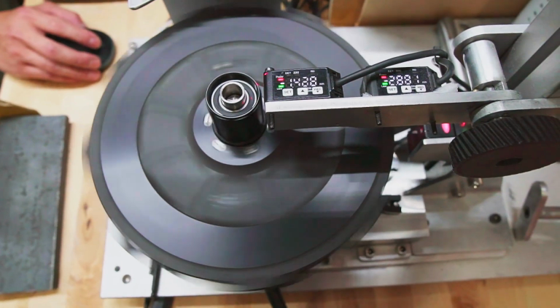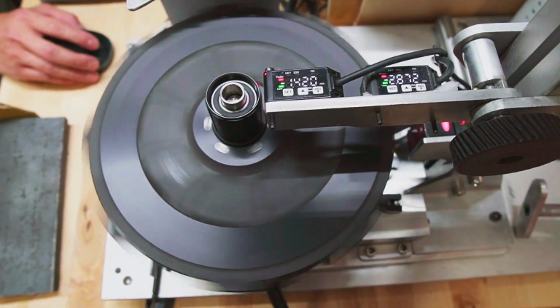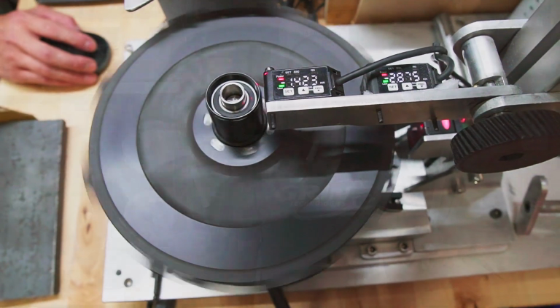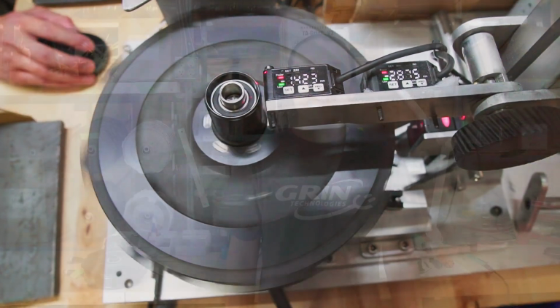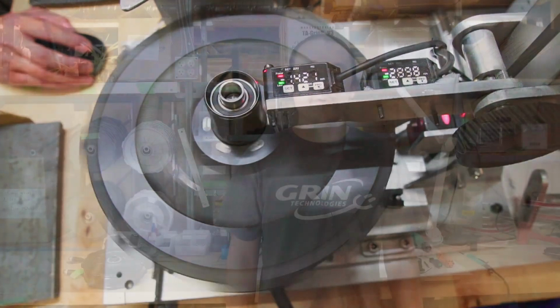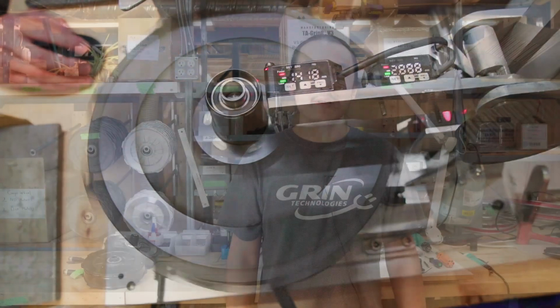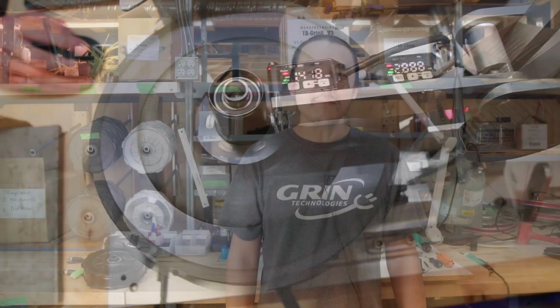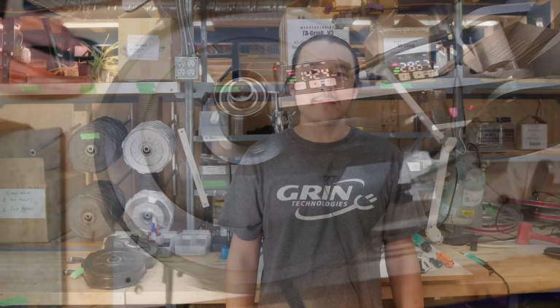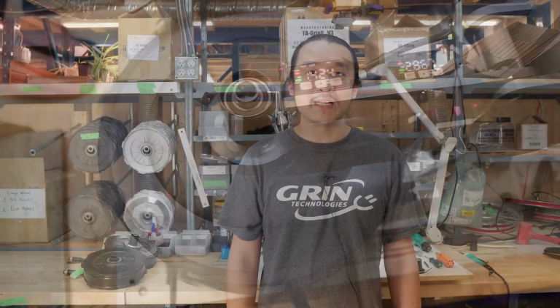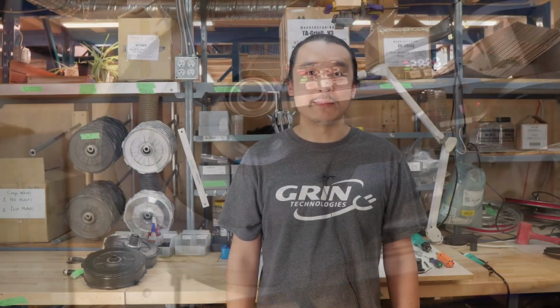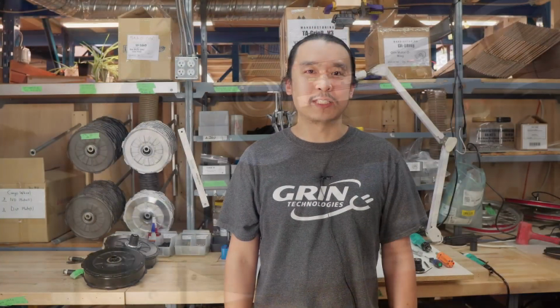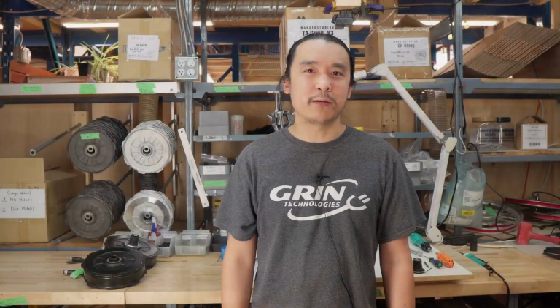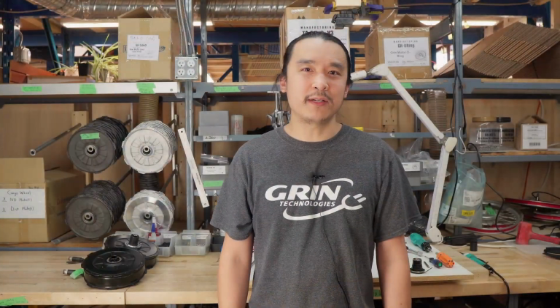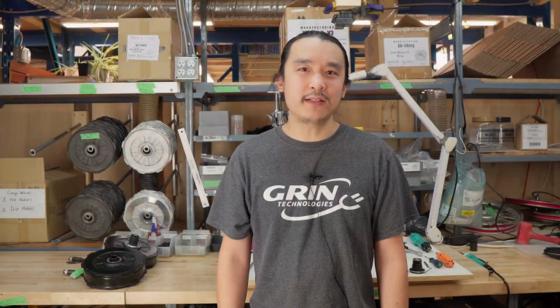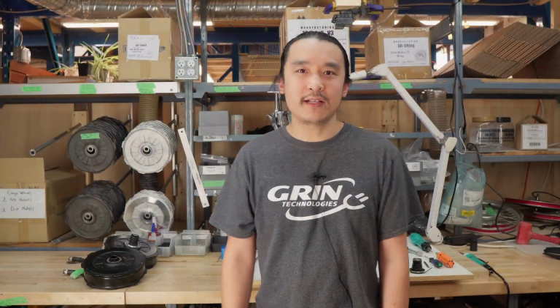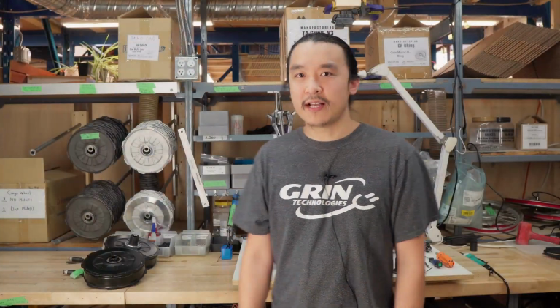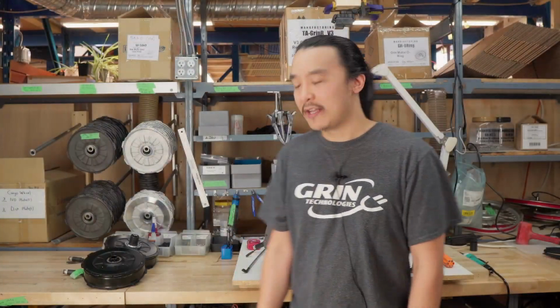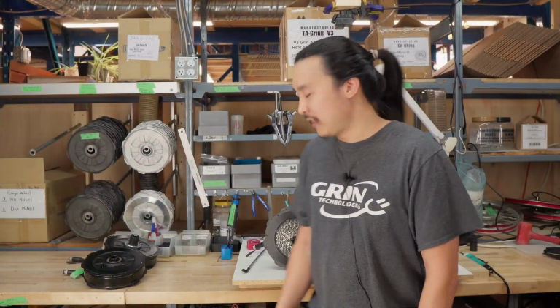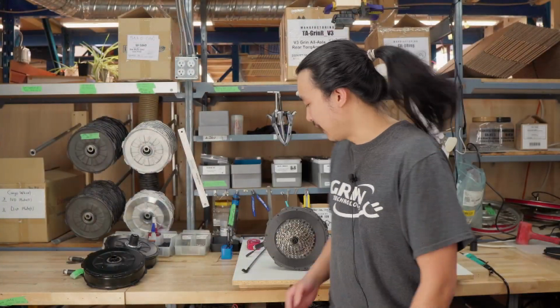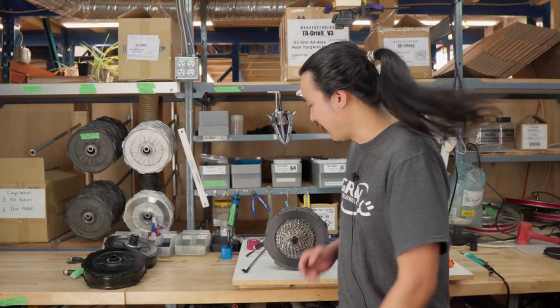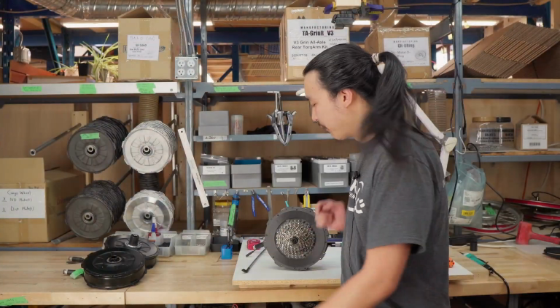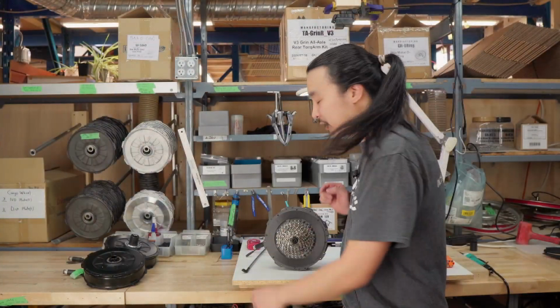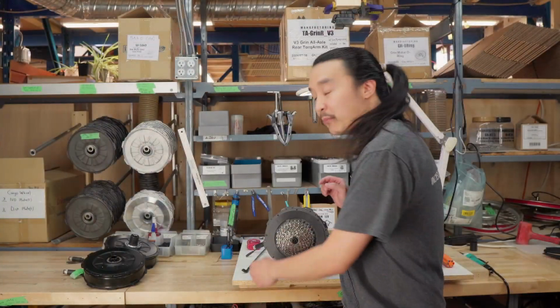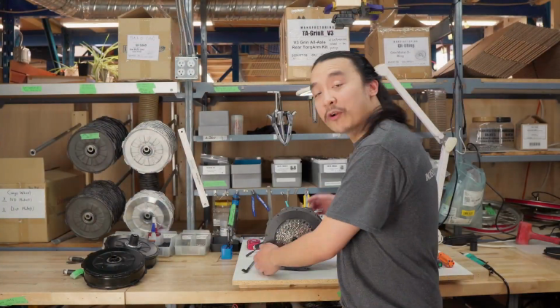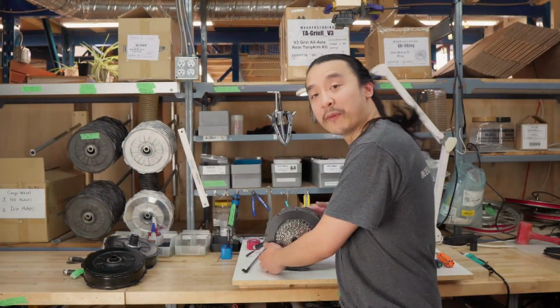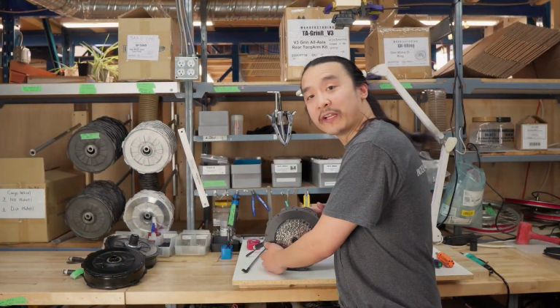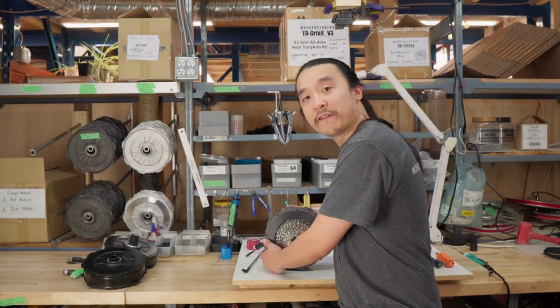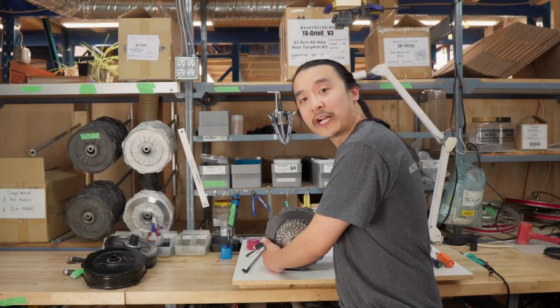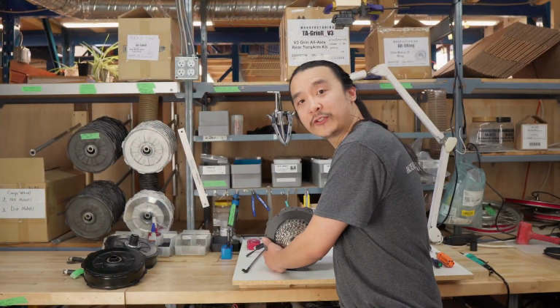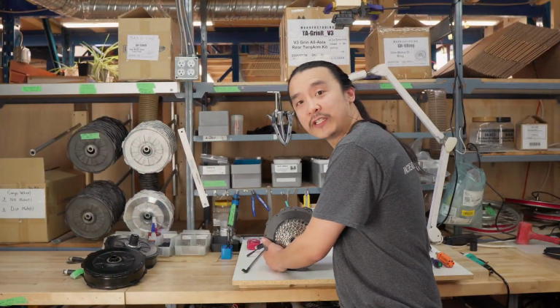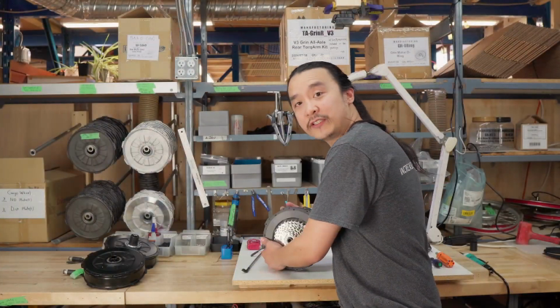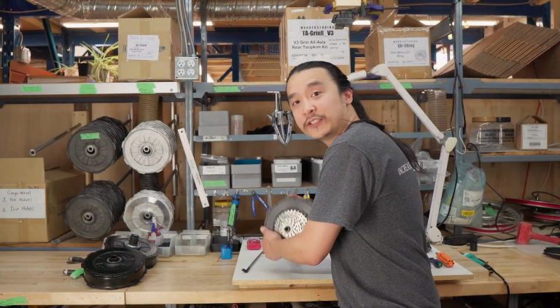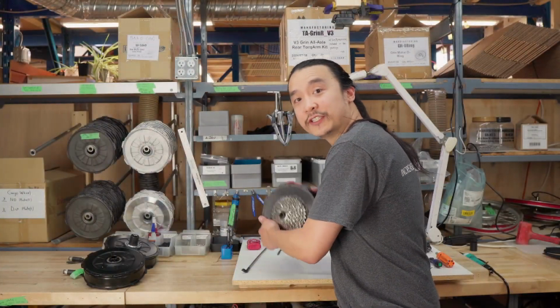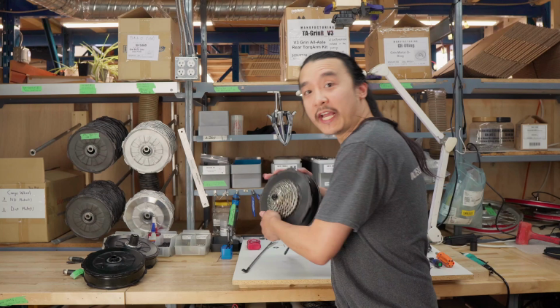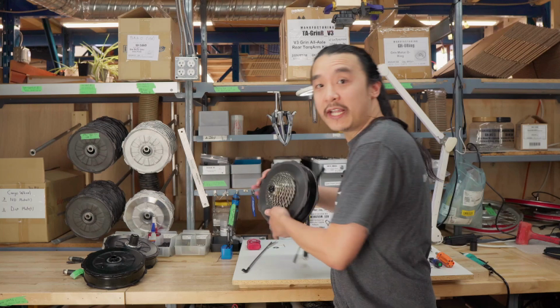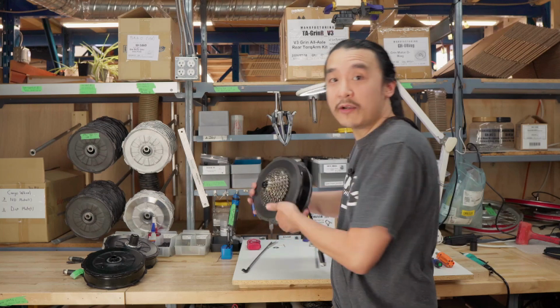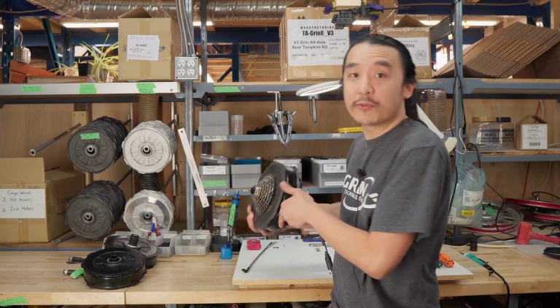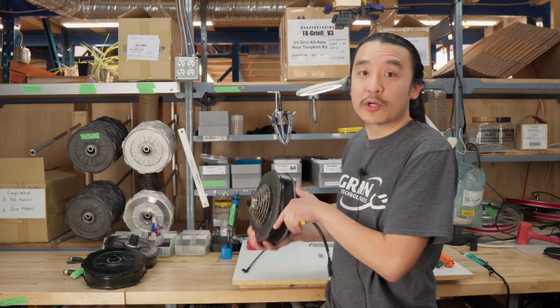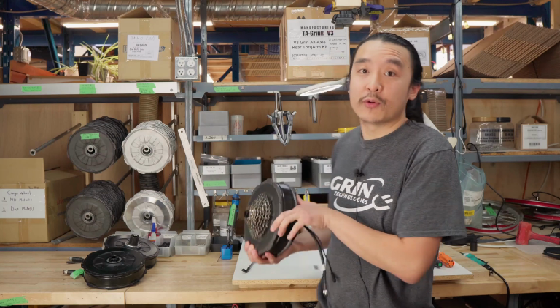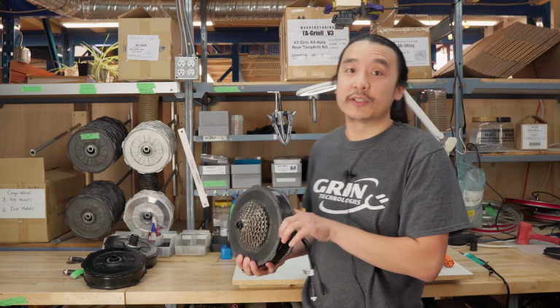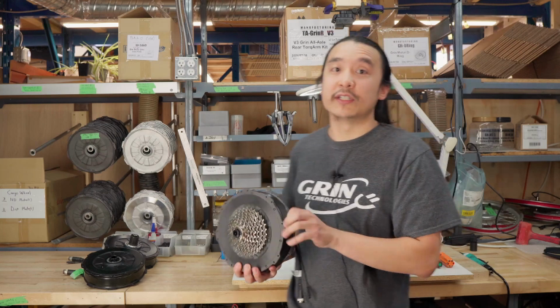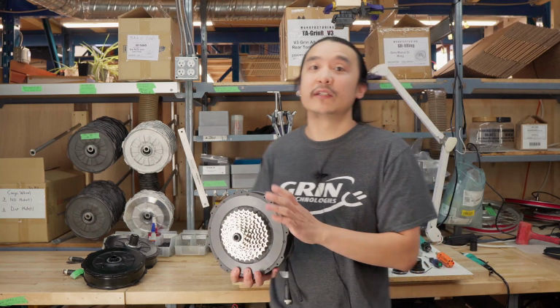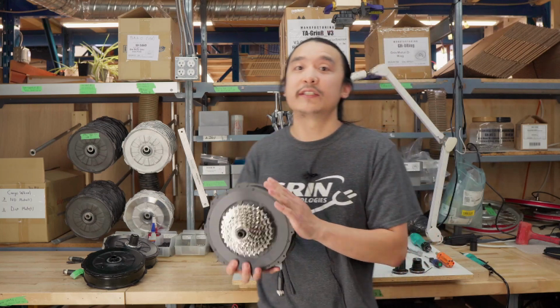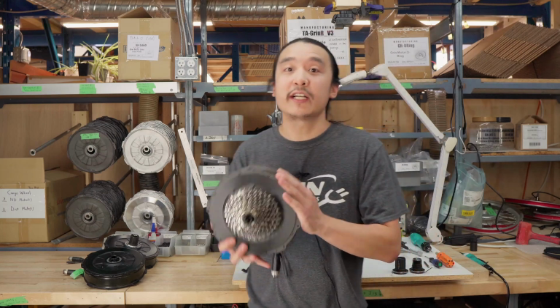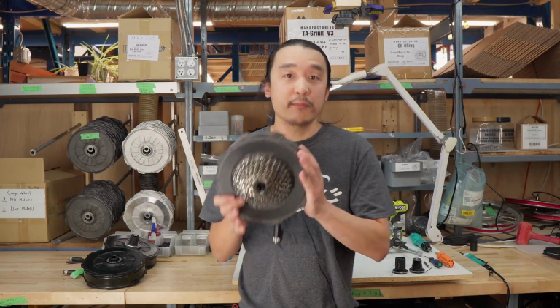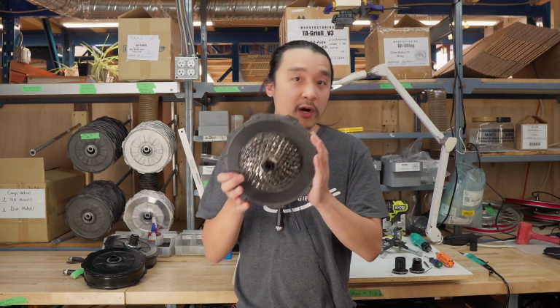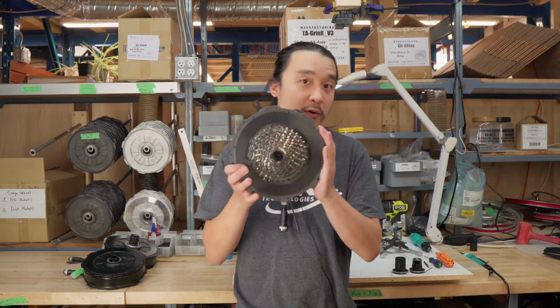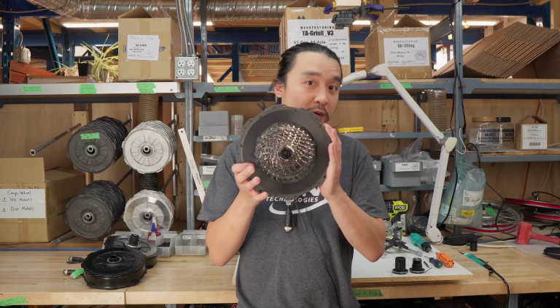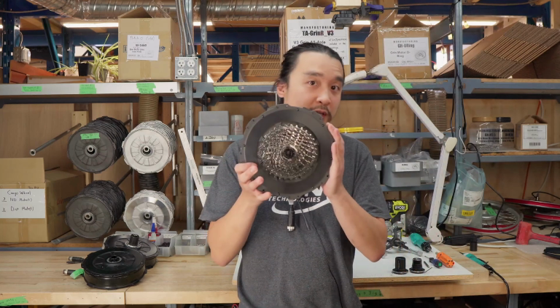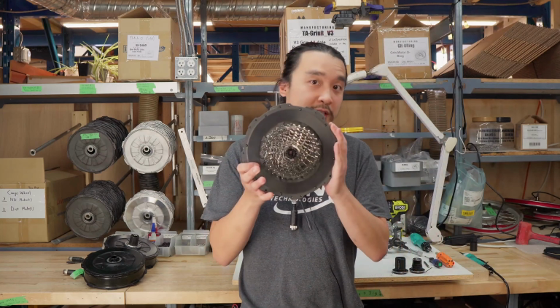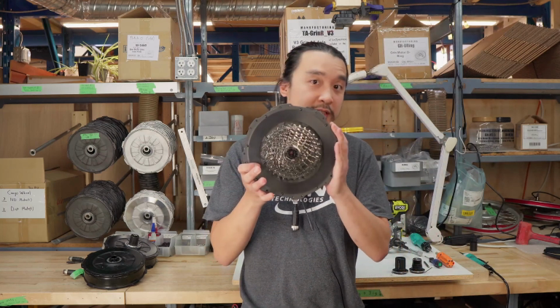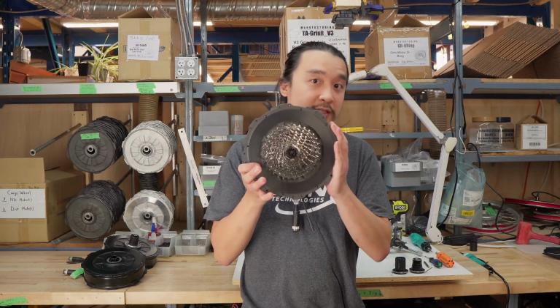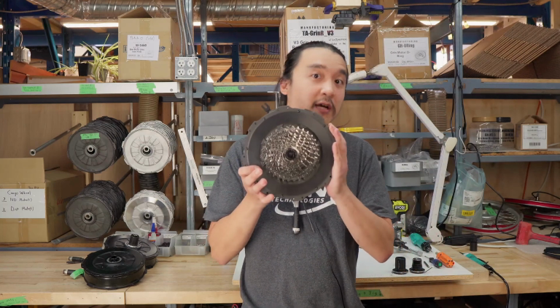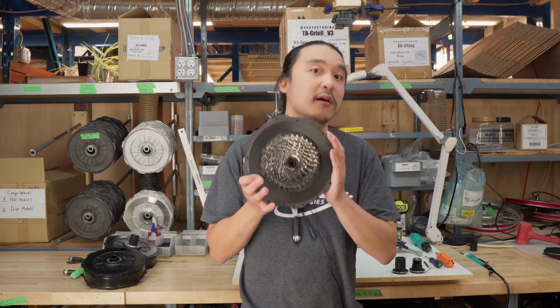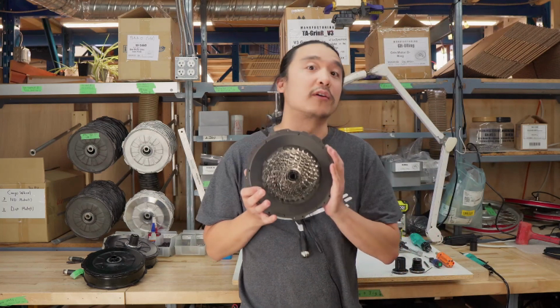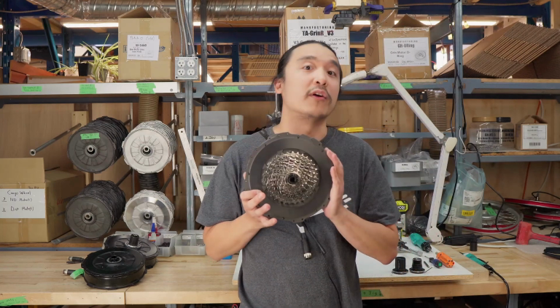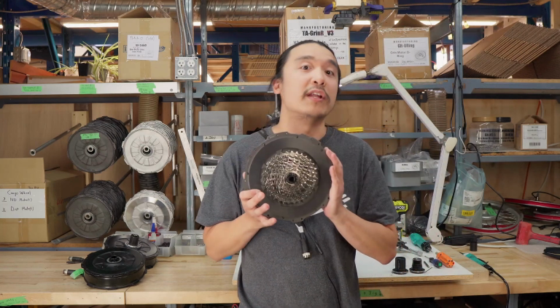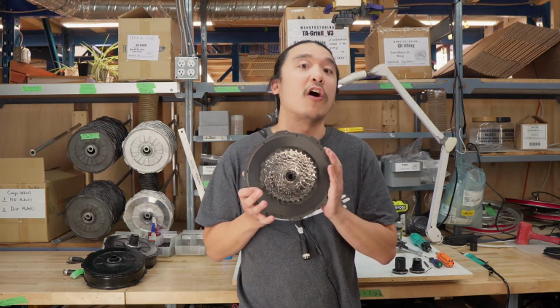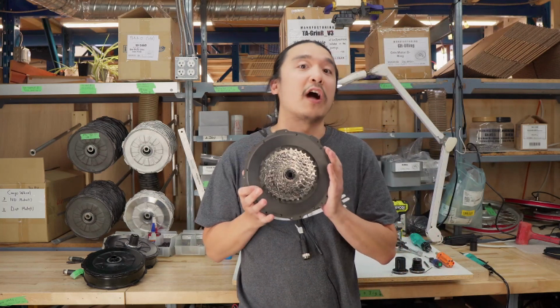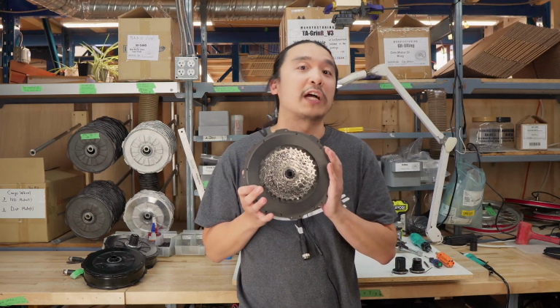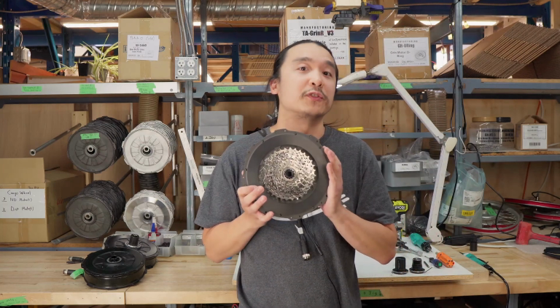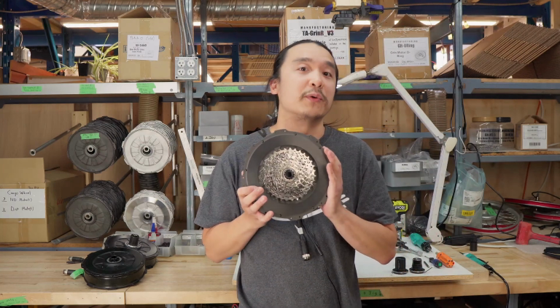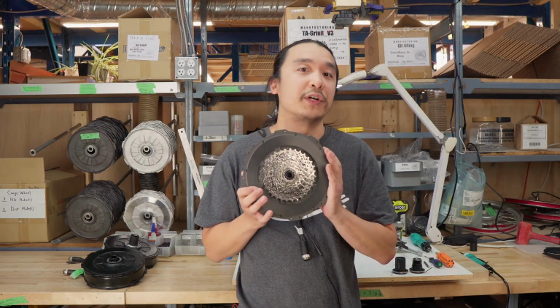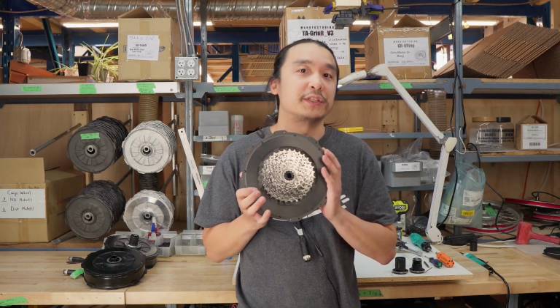Hi everyone, my name is Albert and I work in motor manufacturing. Today we're going to take apart one of these Grinnell Axle motors.